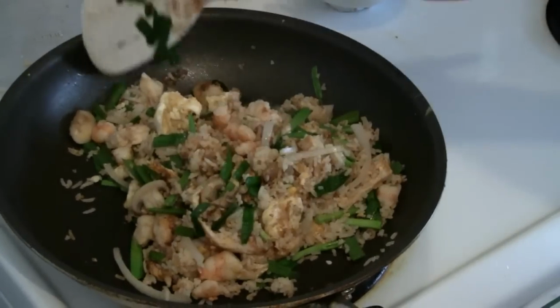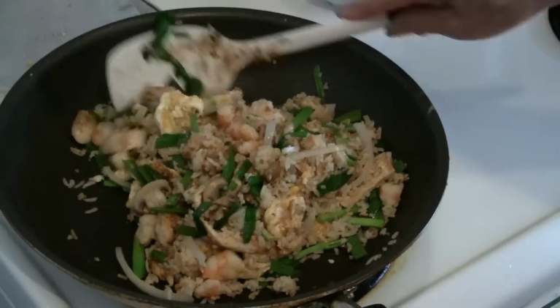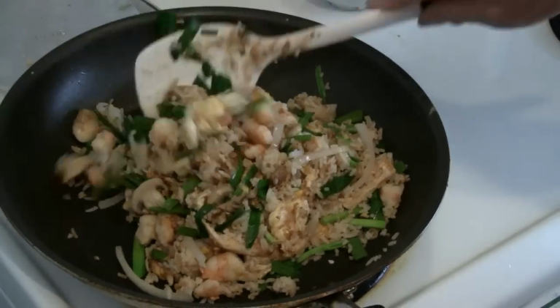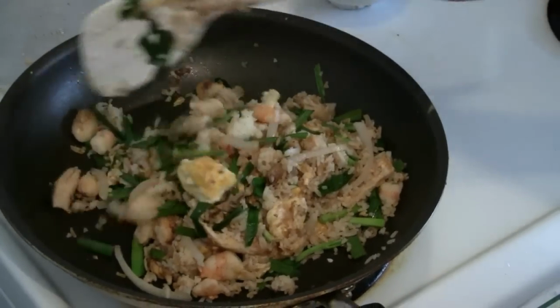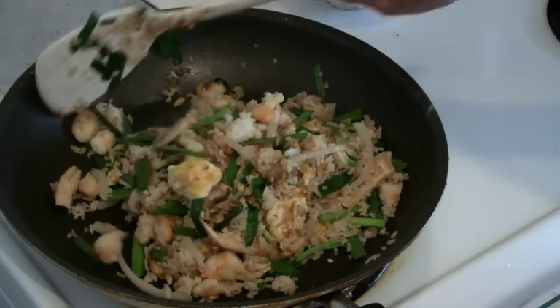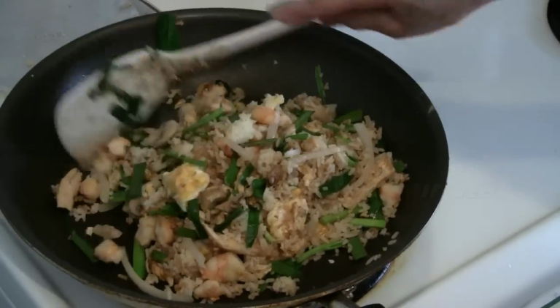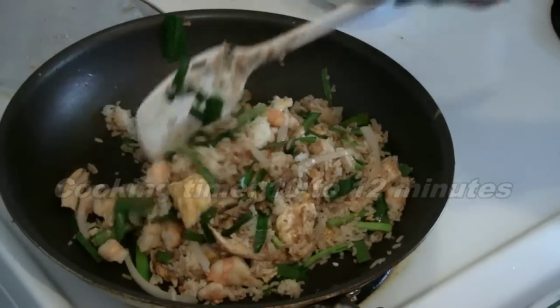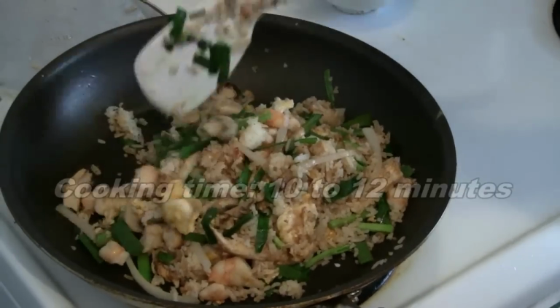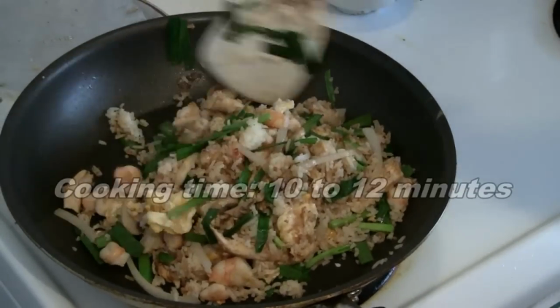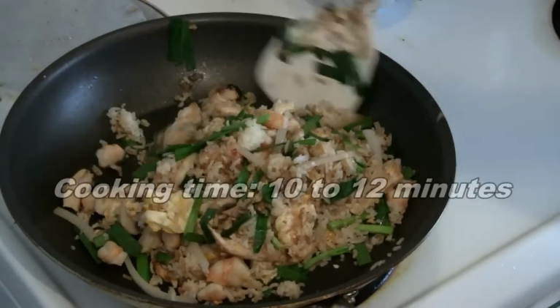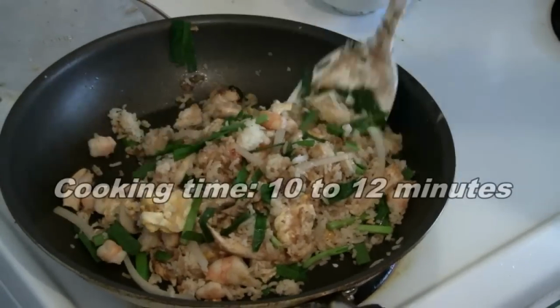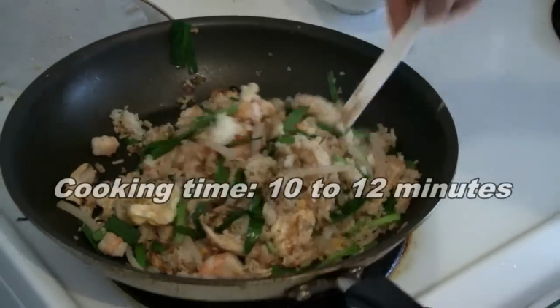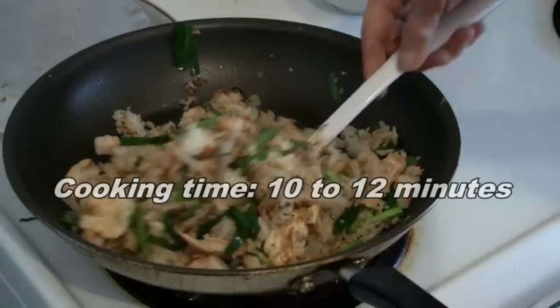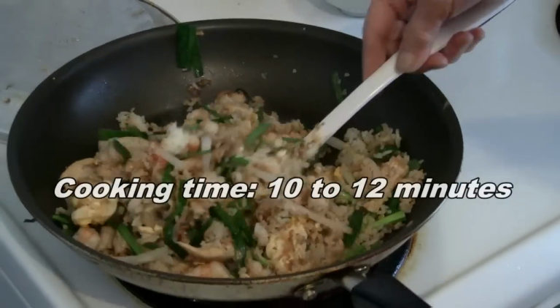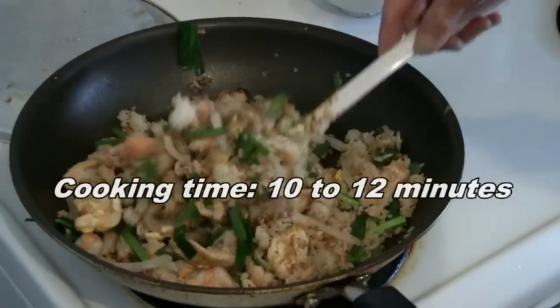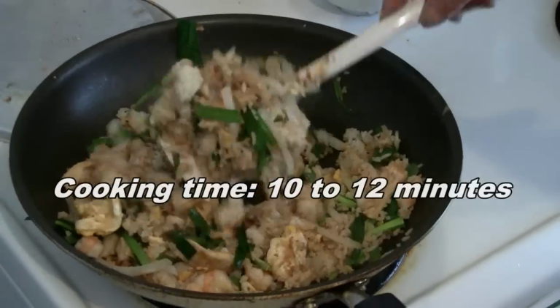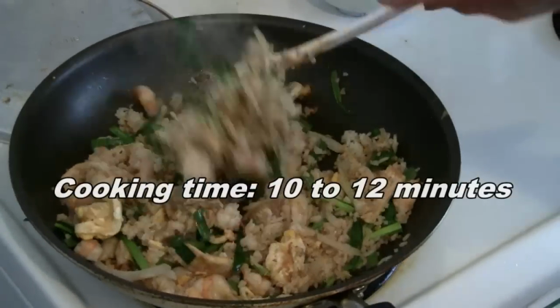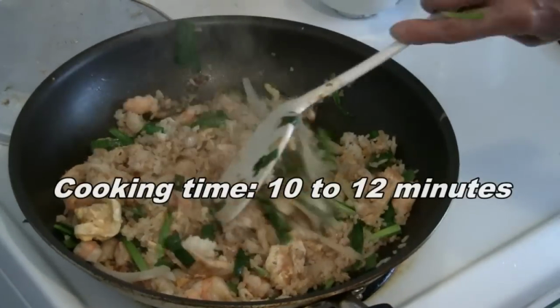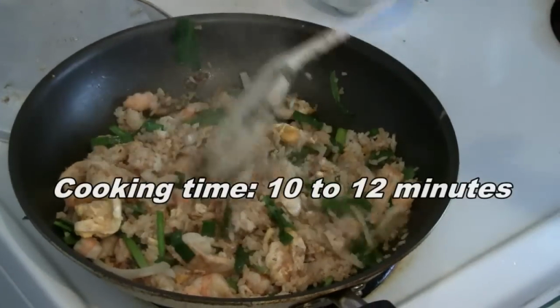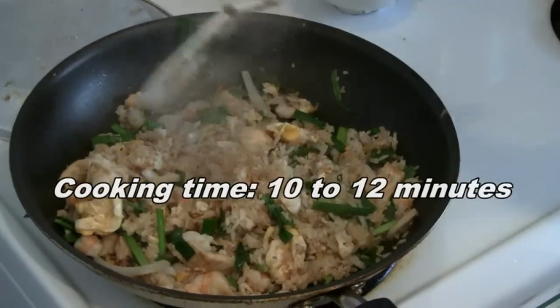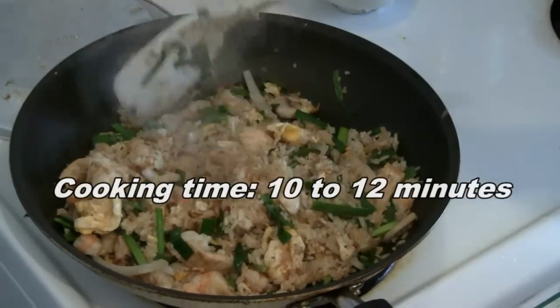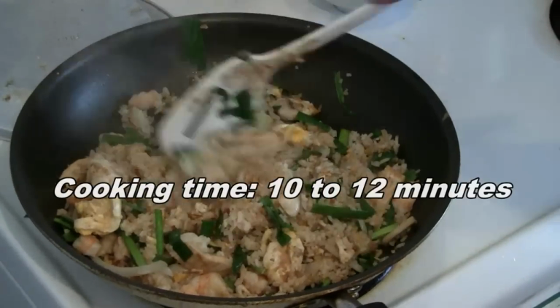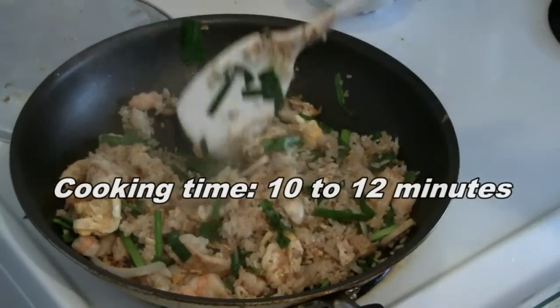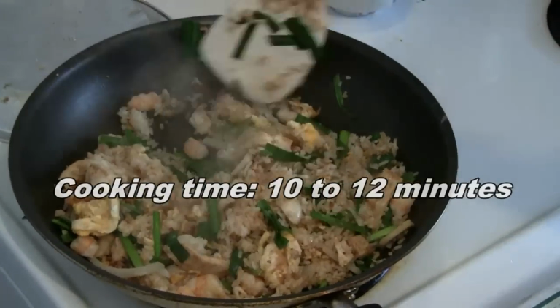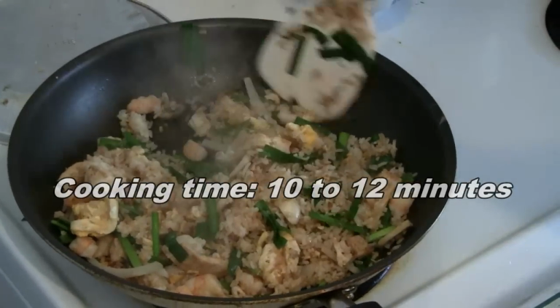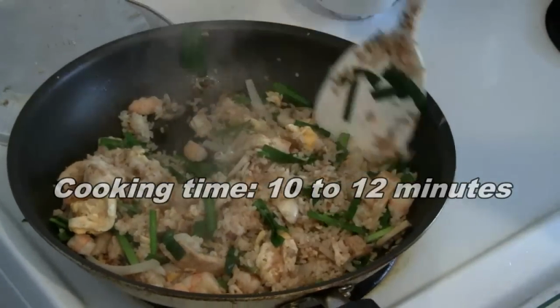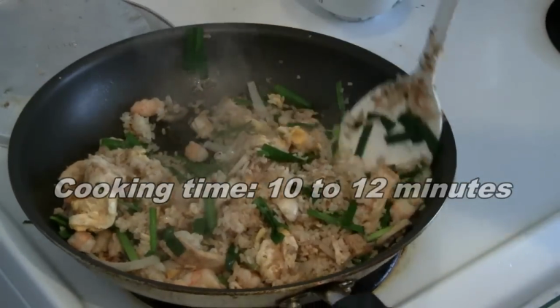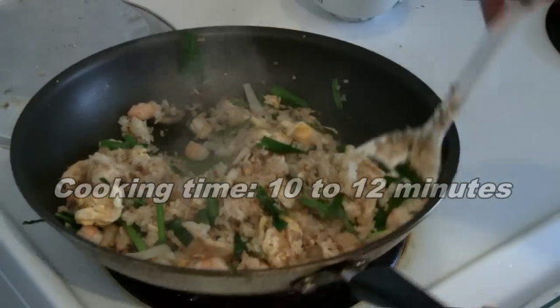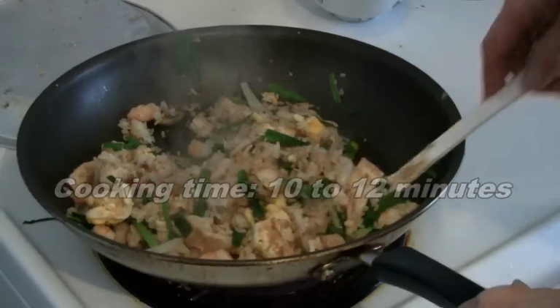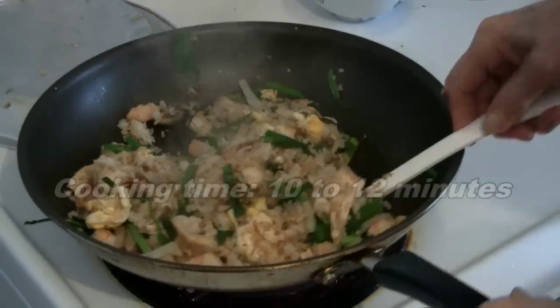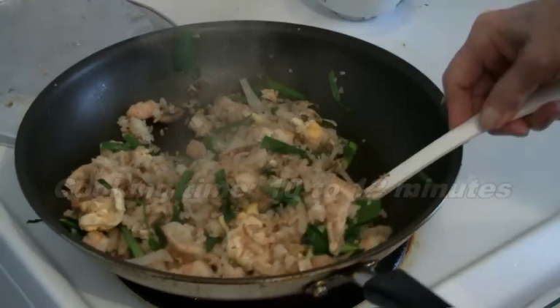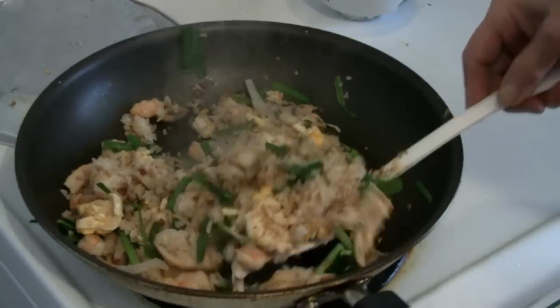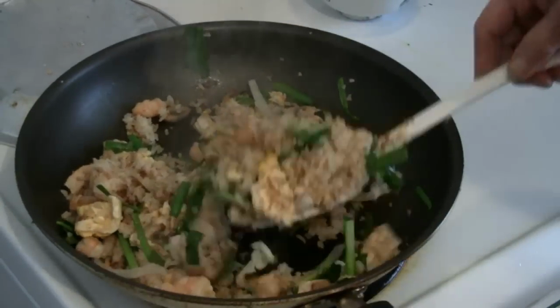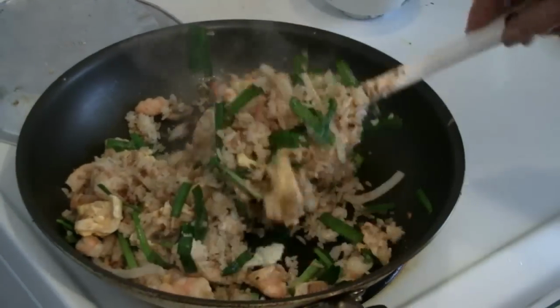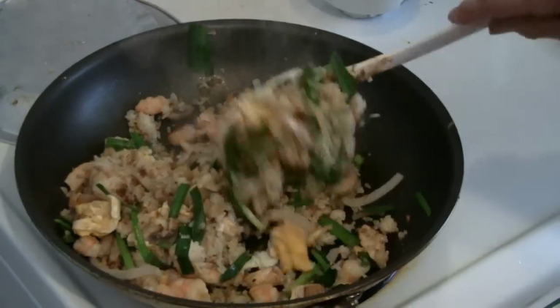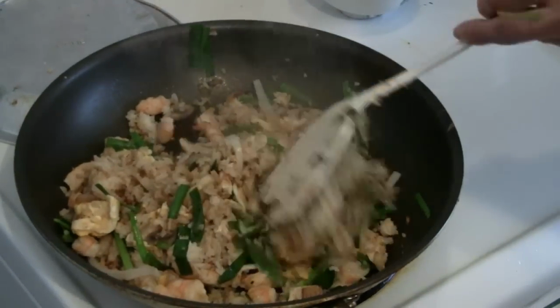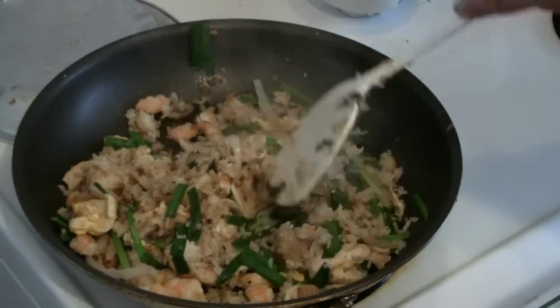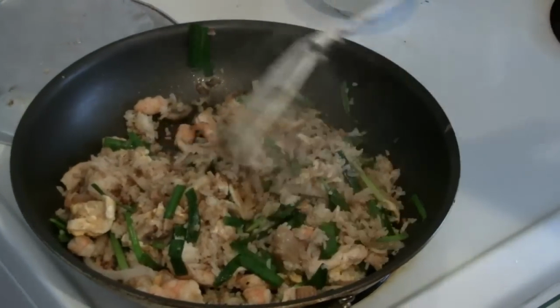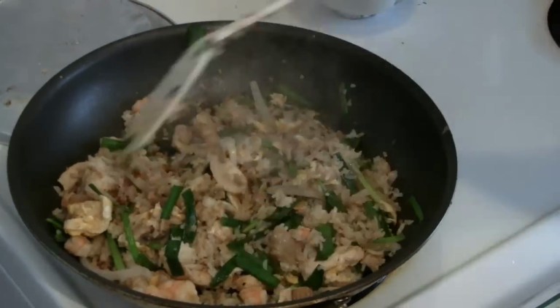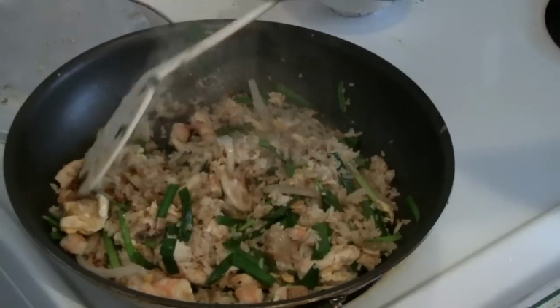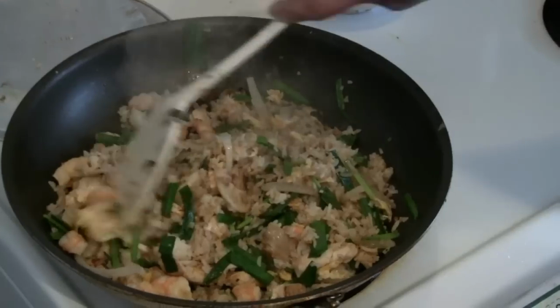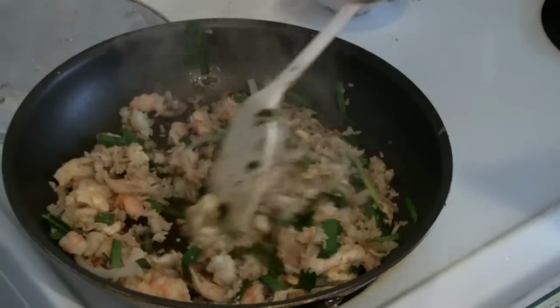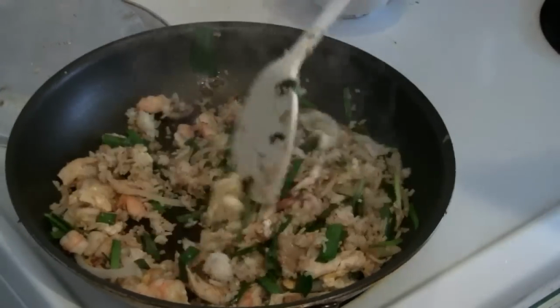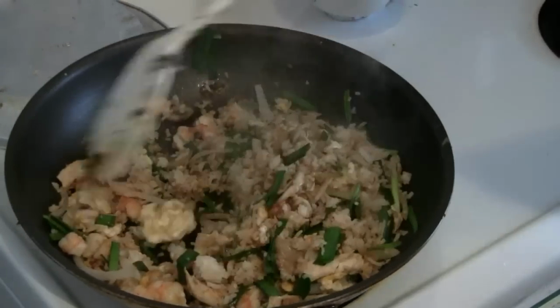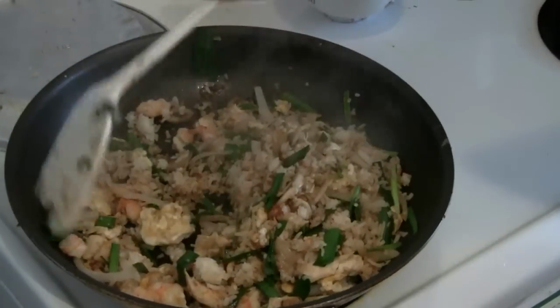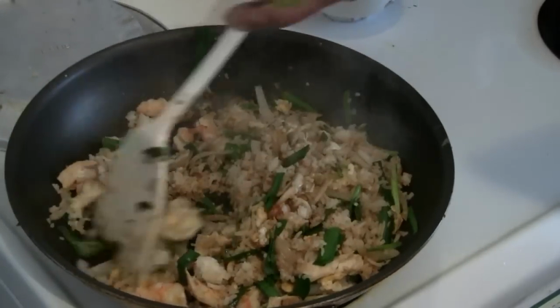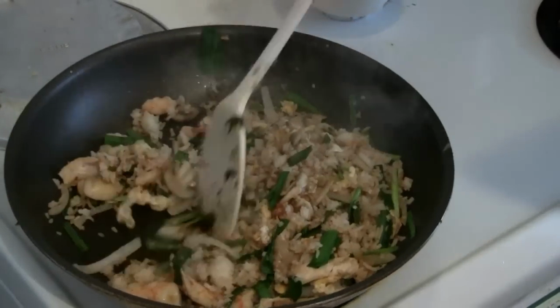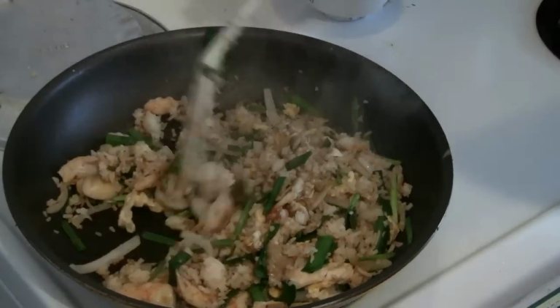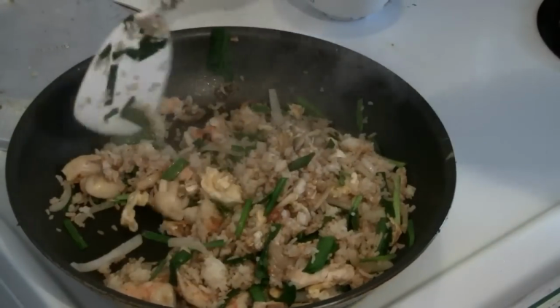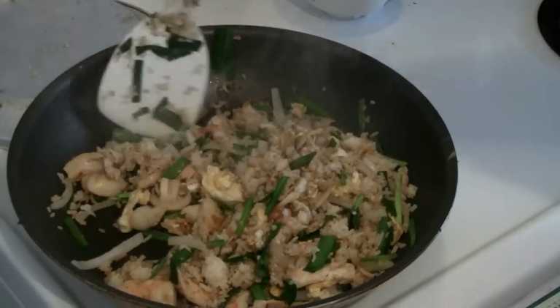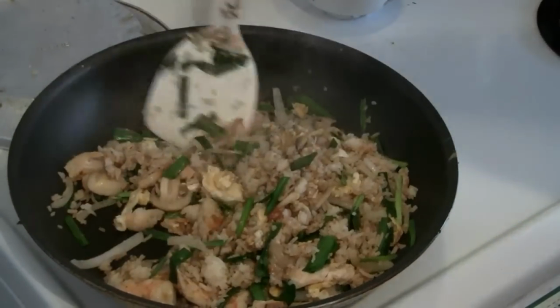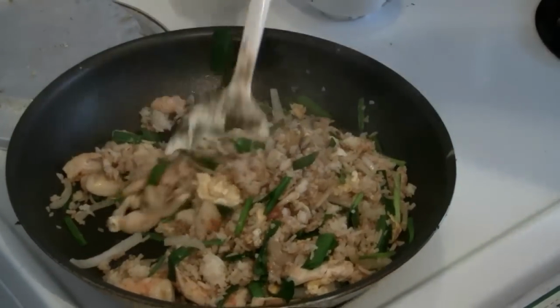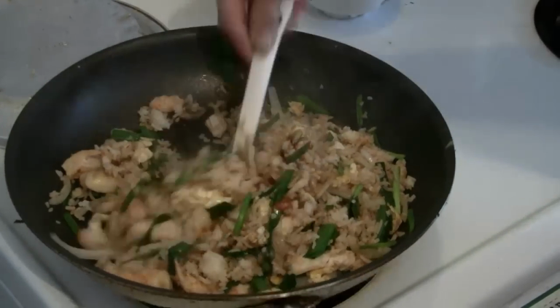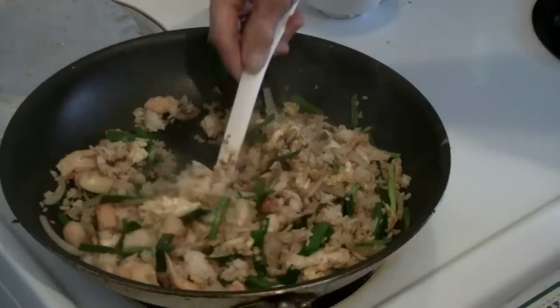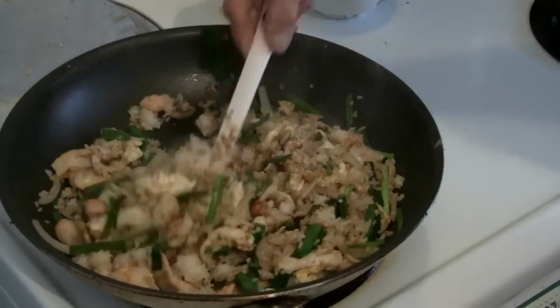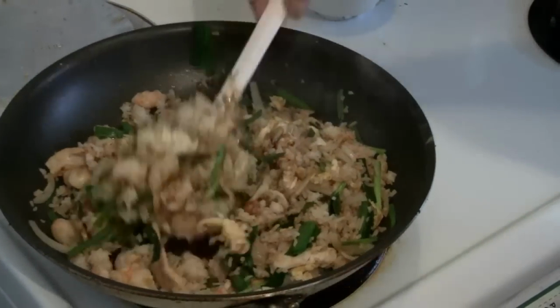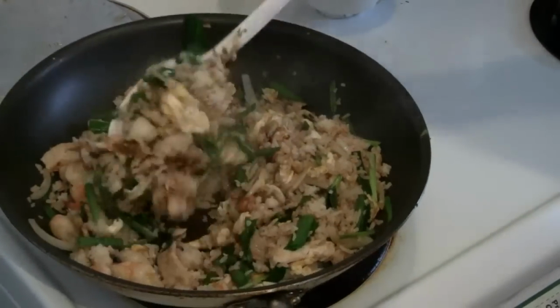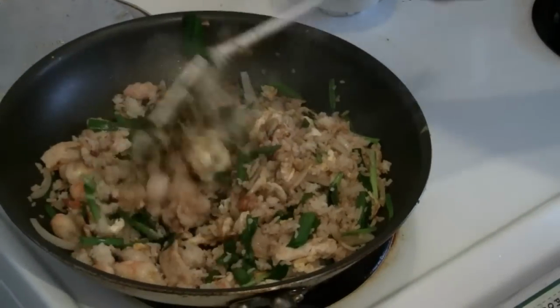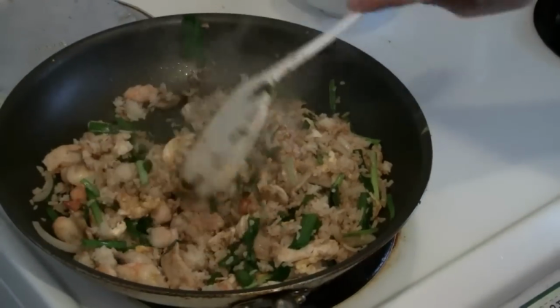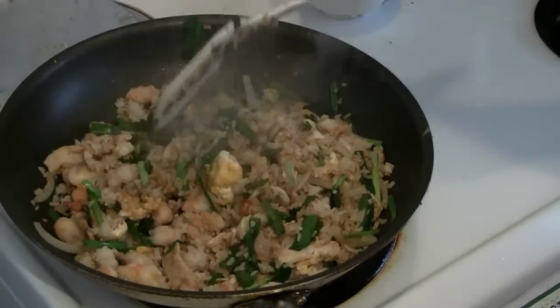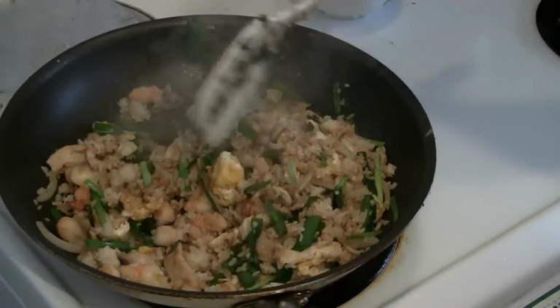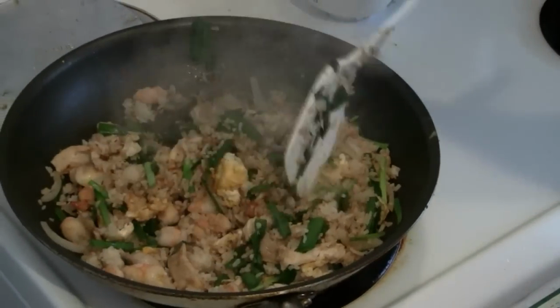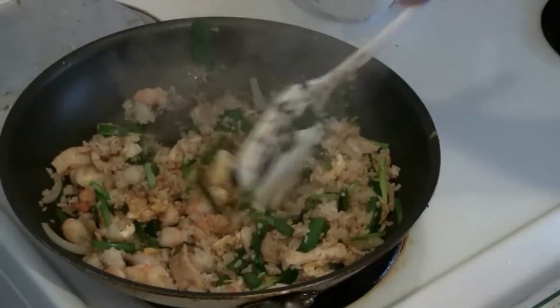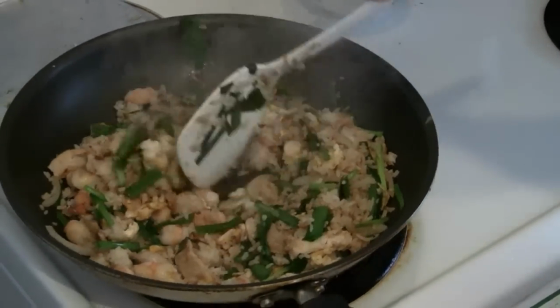So just mix up the fried rice. Make sure there are no lumps in the rice, and make sure all the ingredients are mixed well together.